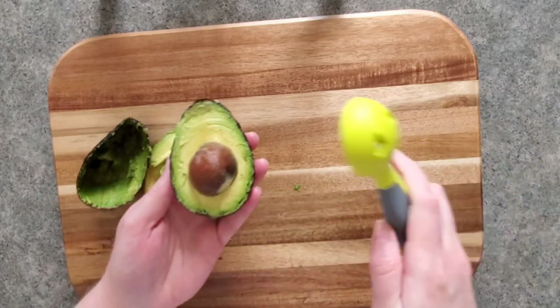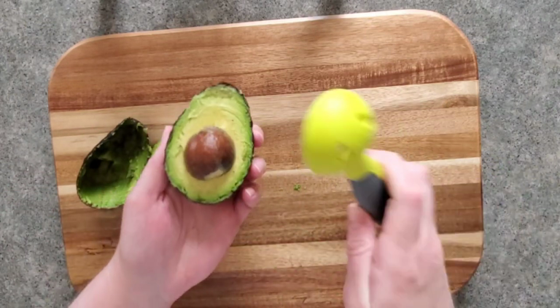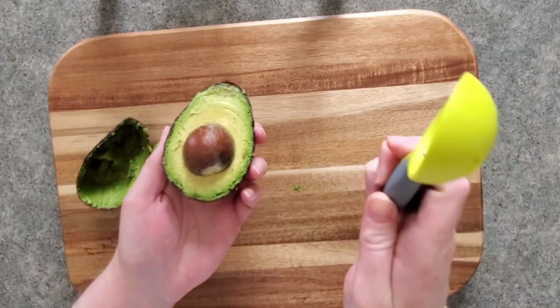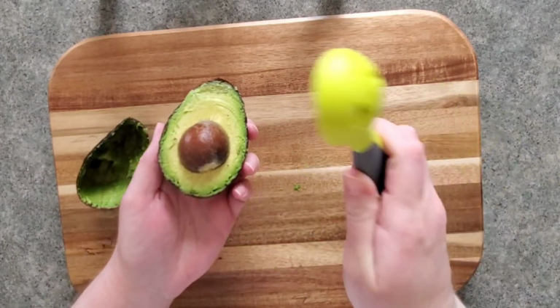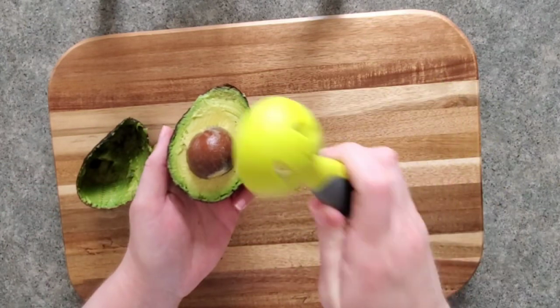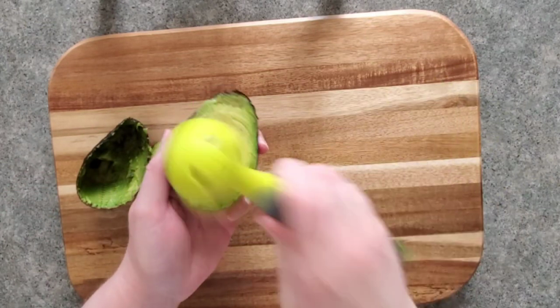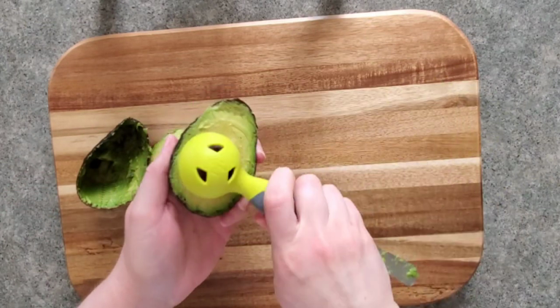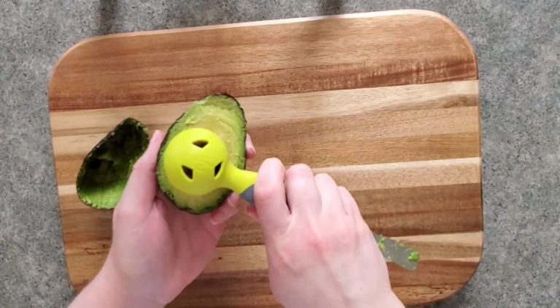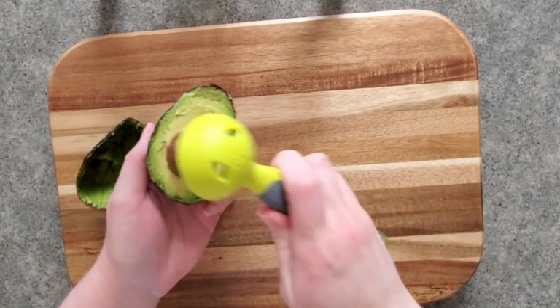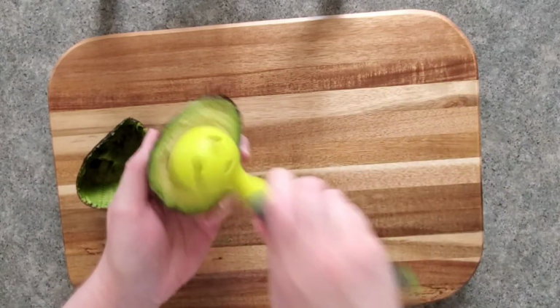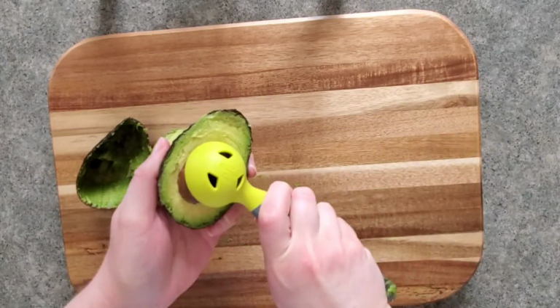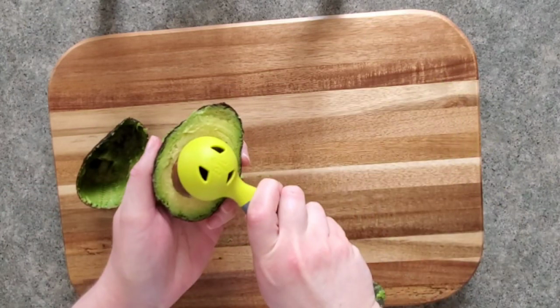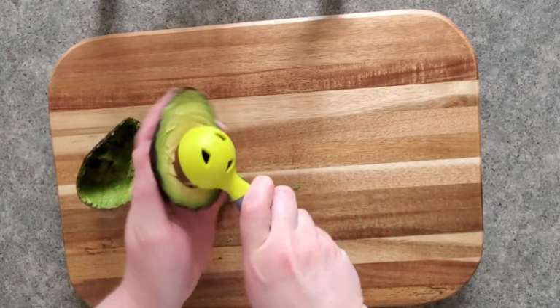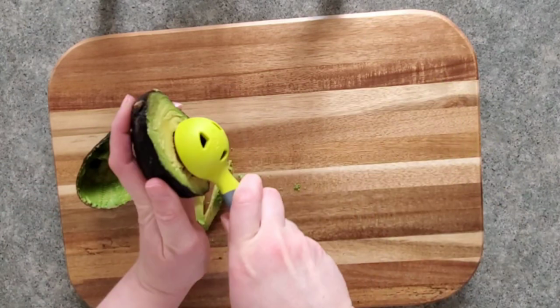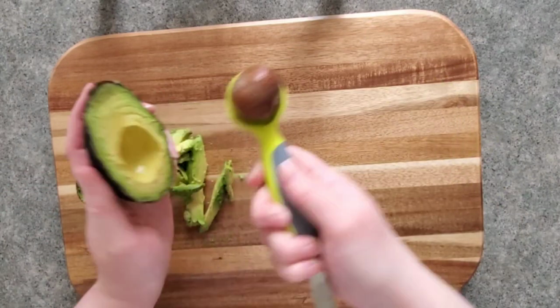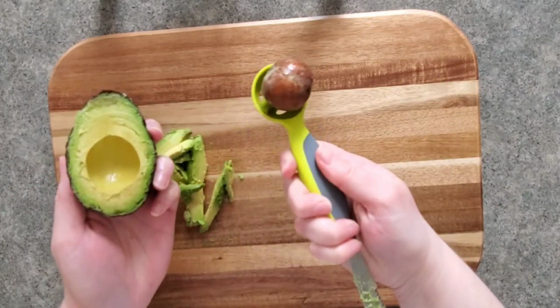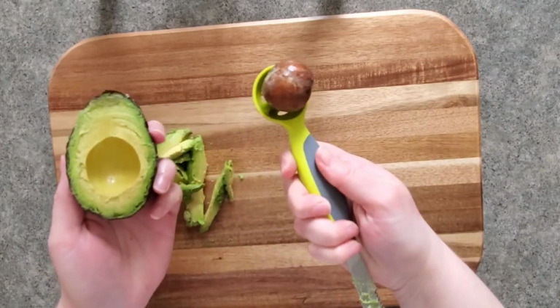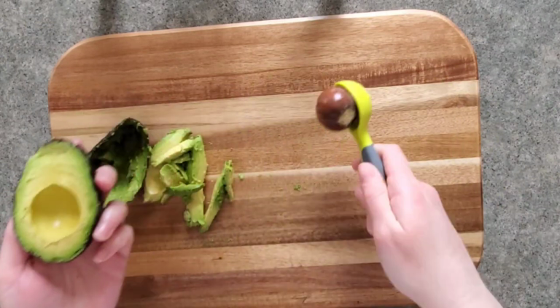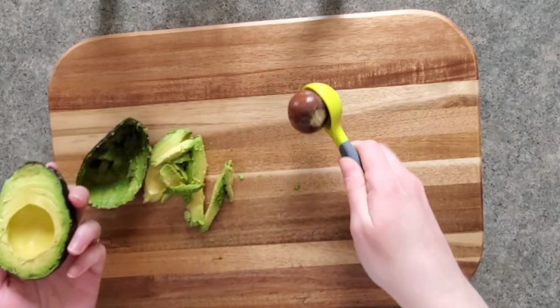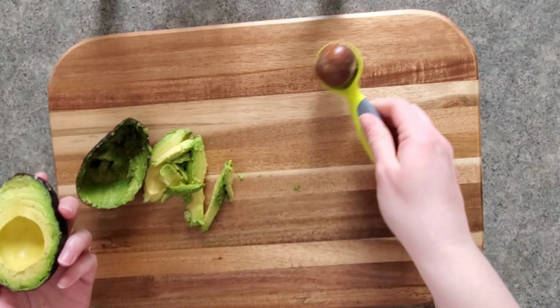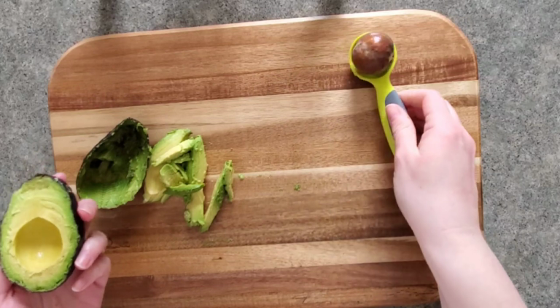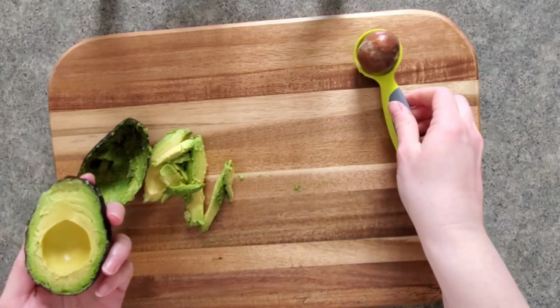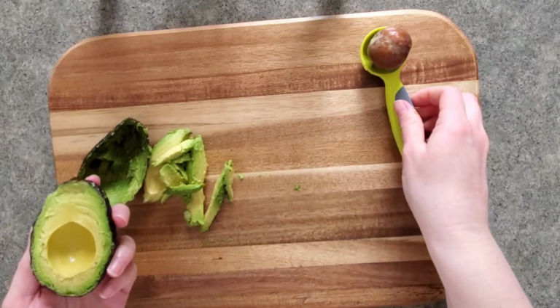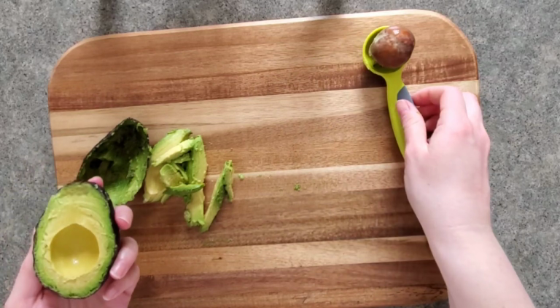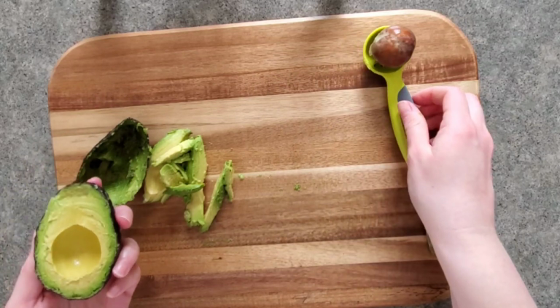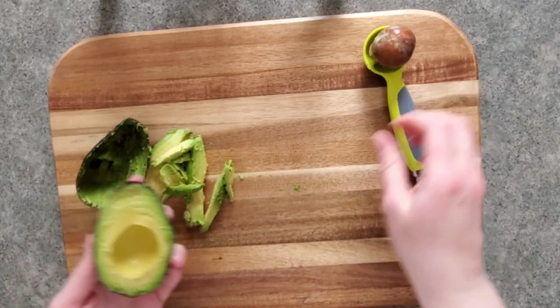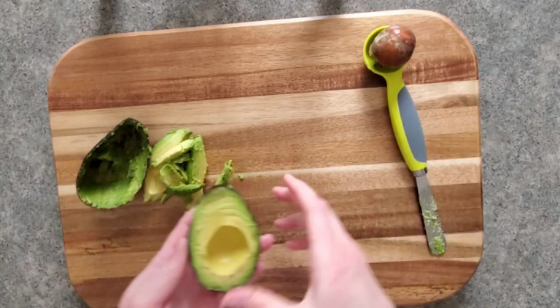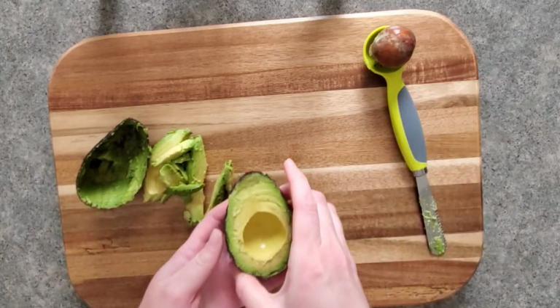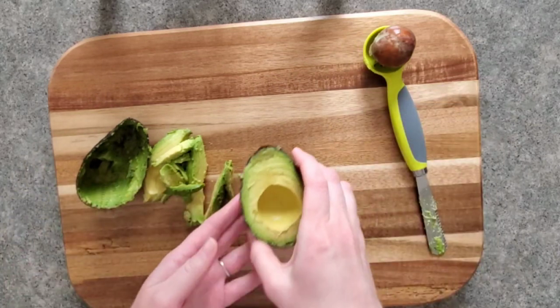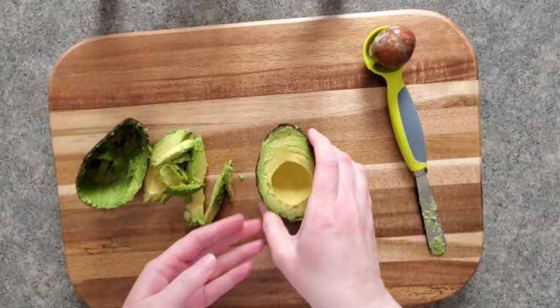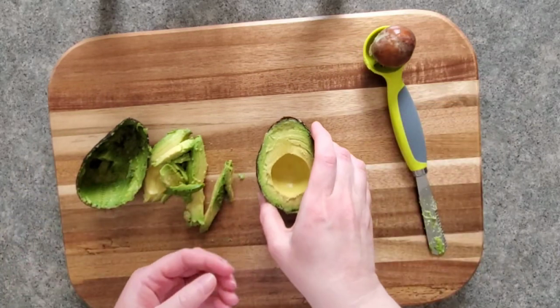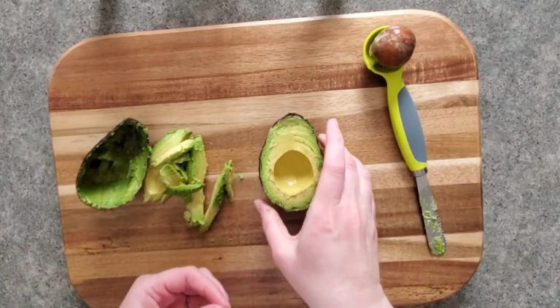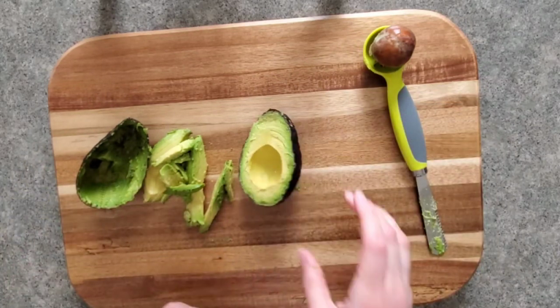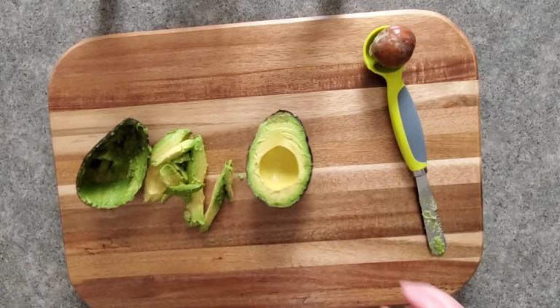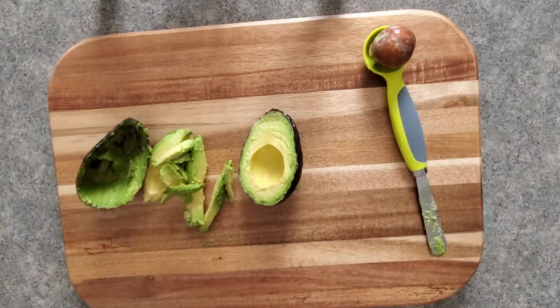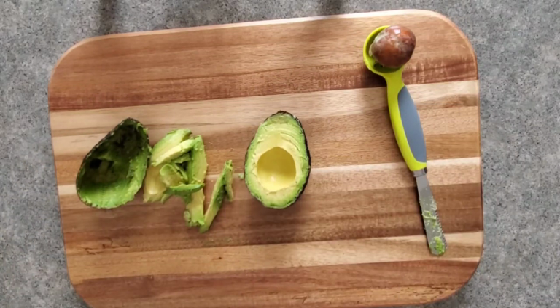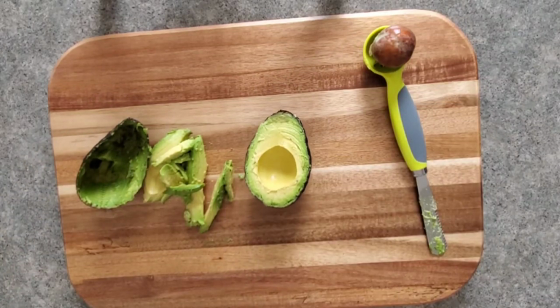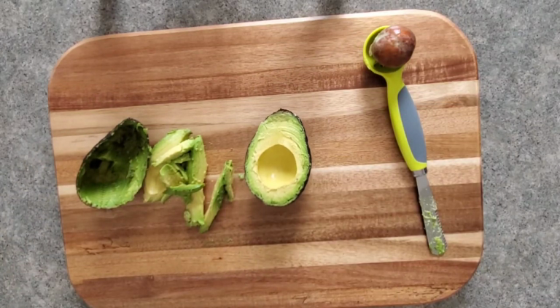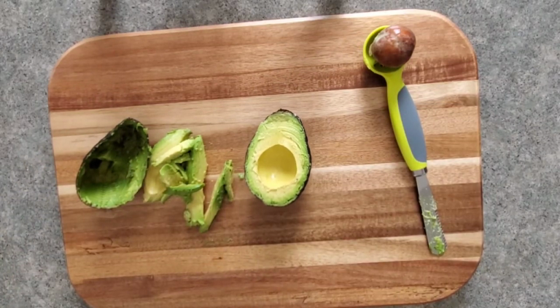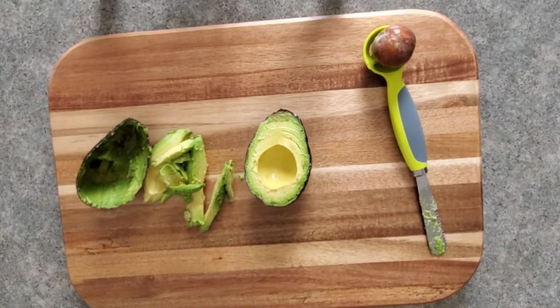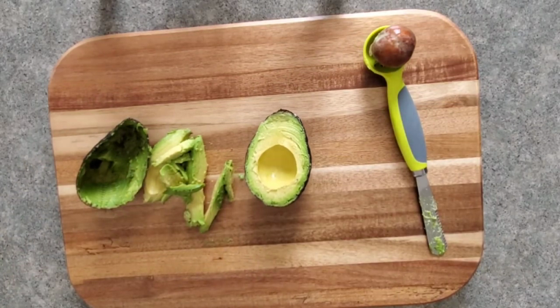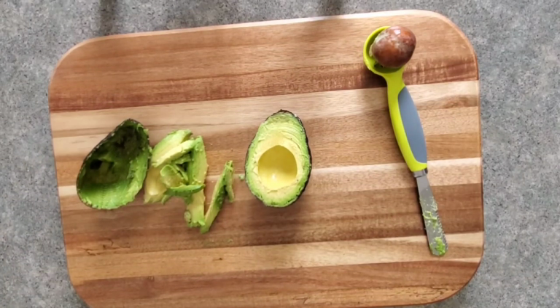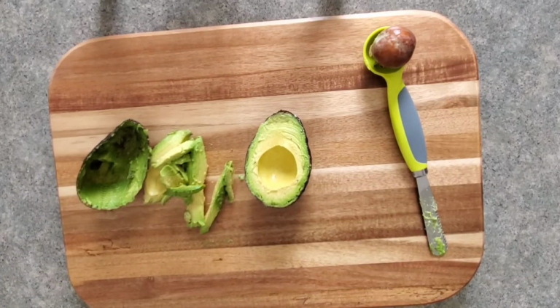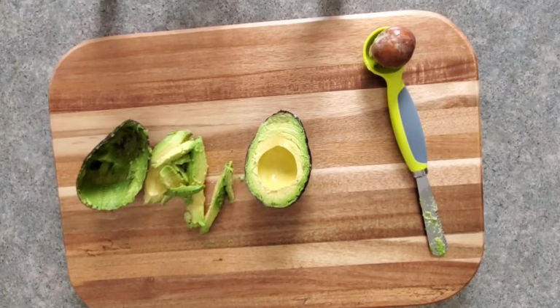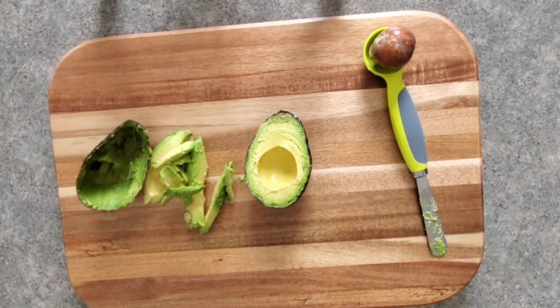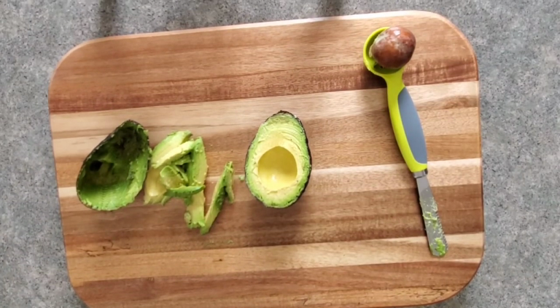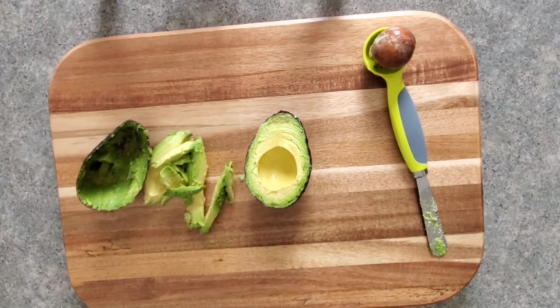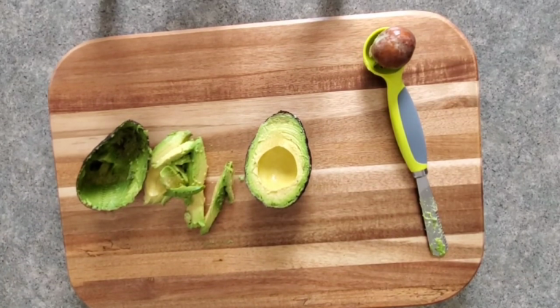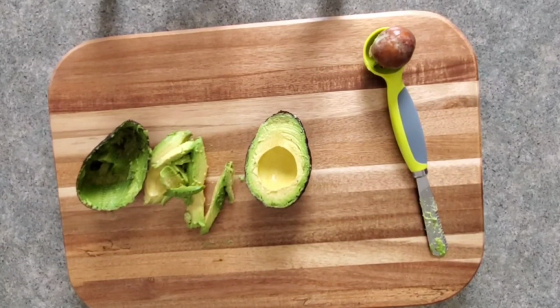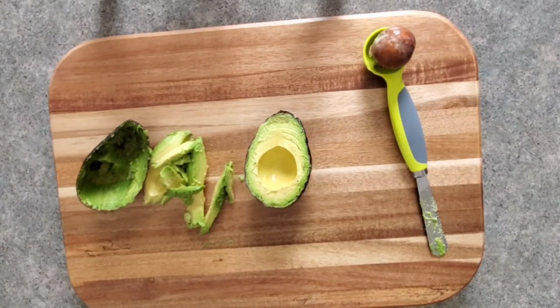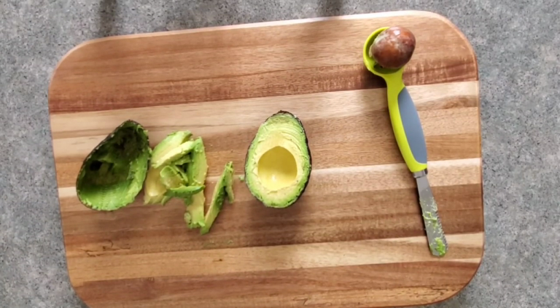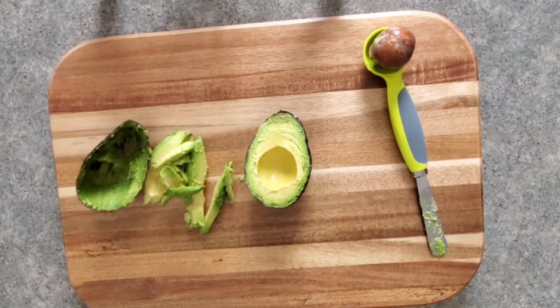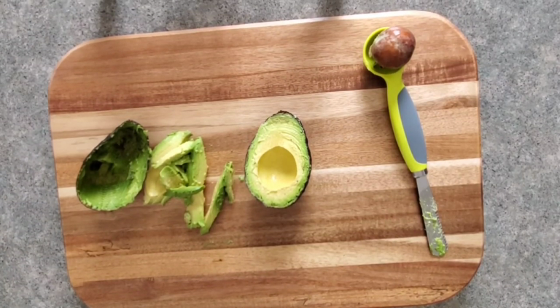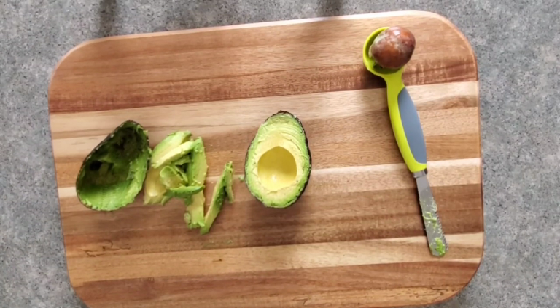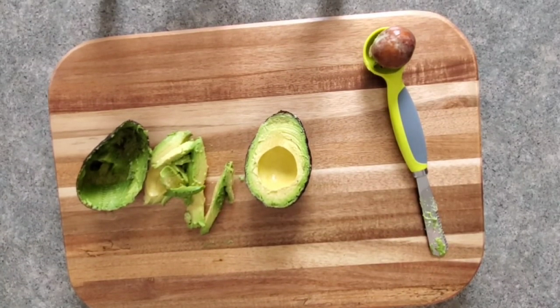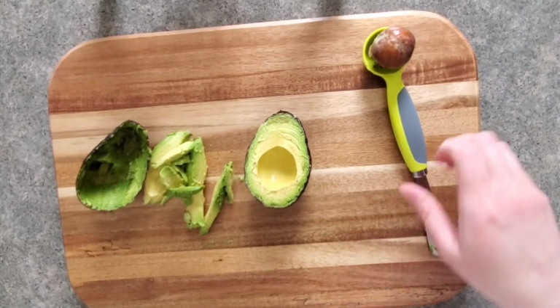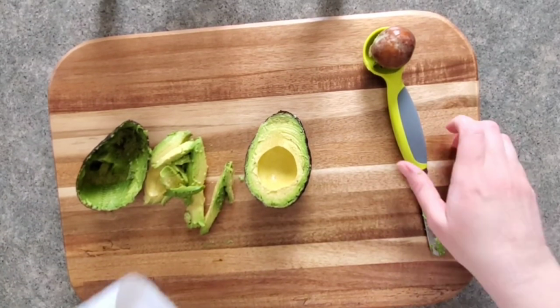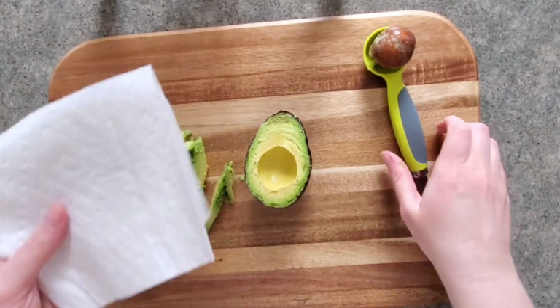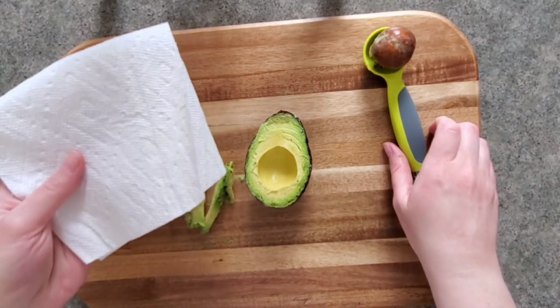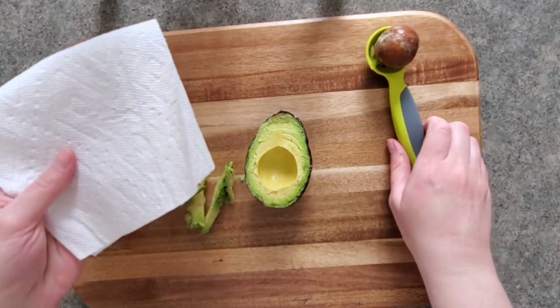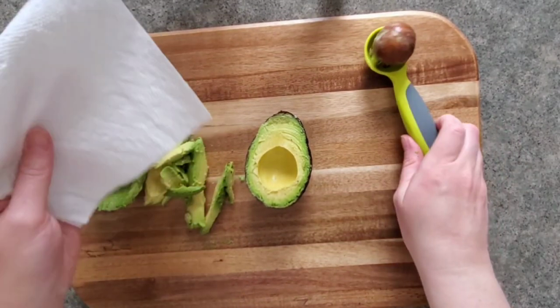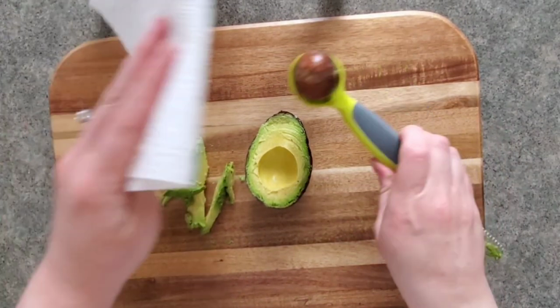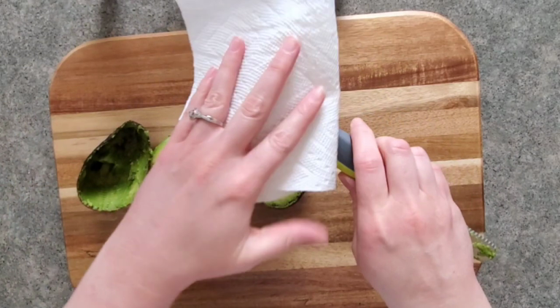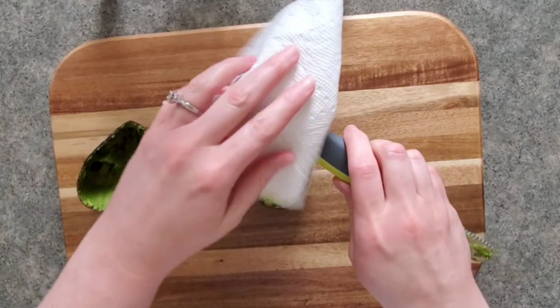You hit it against the seed and then turn to remove the seed from the avocado. You can also use a paper towel to remove the seed from the tool.